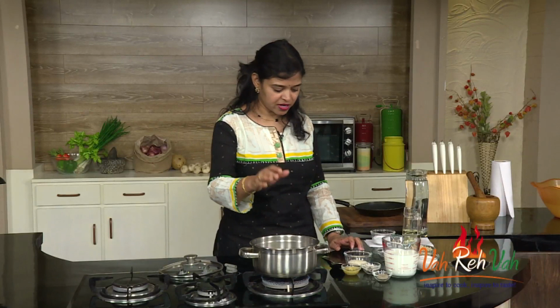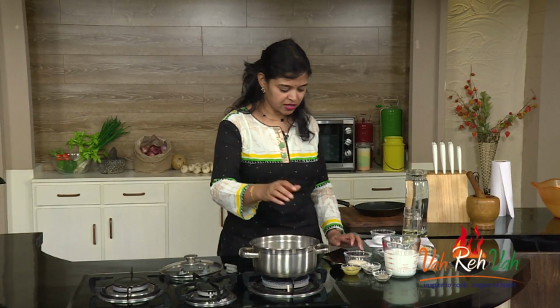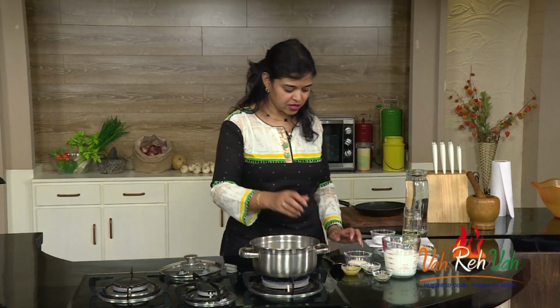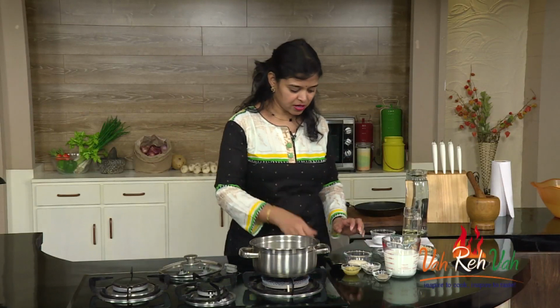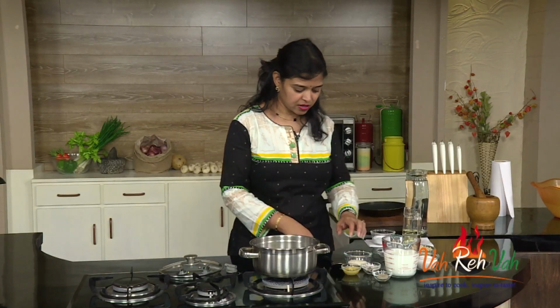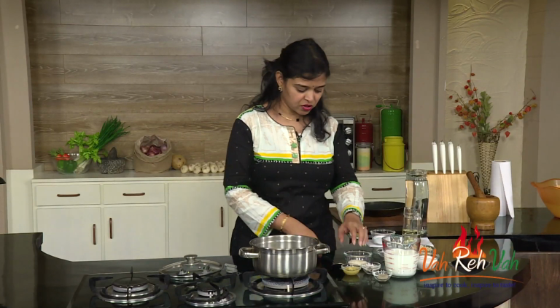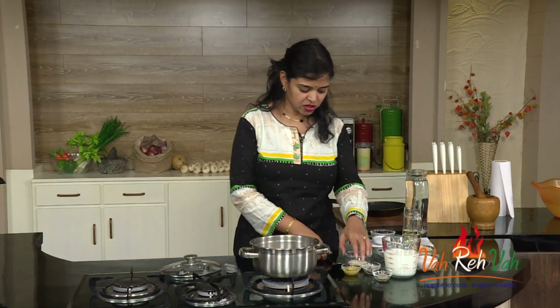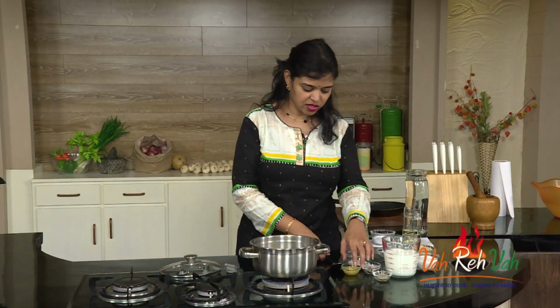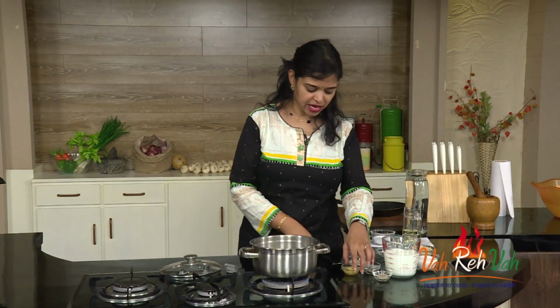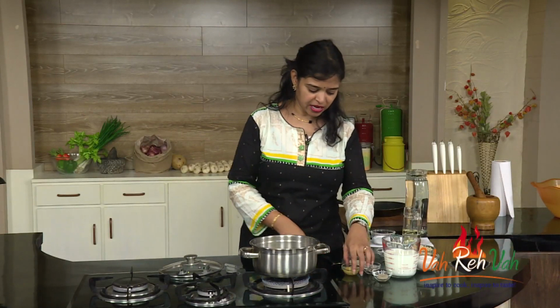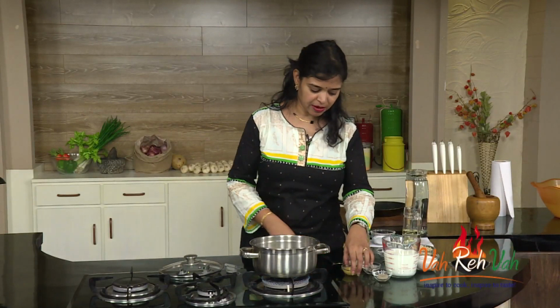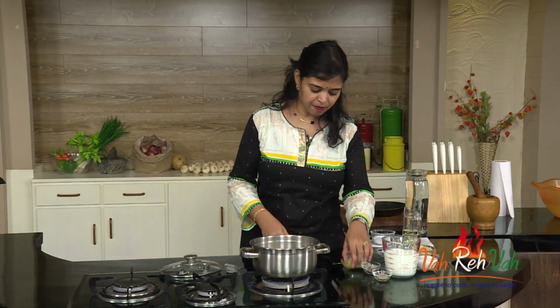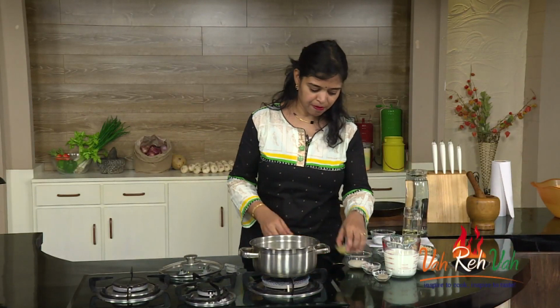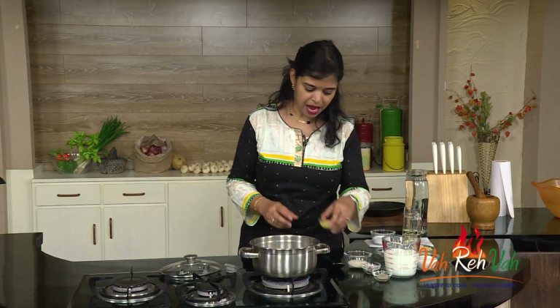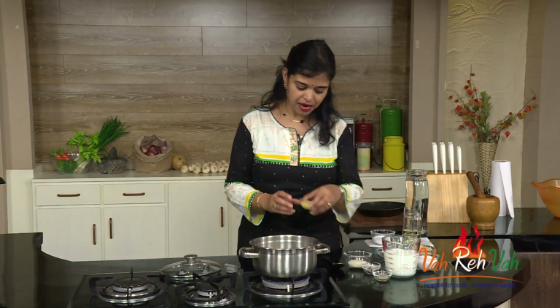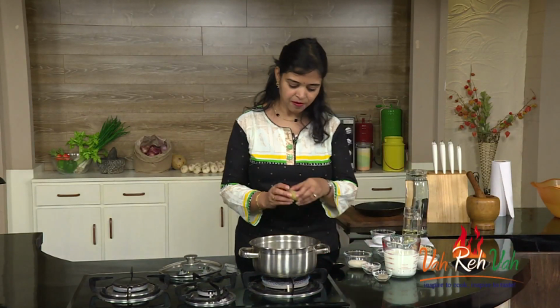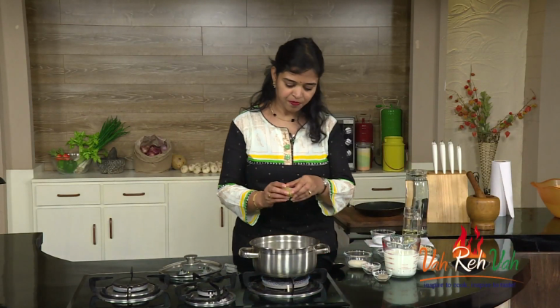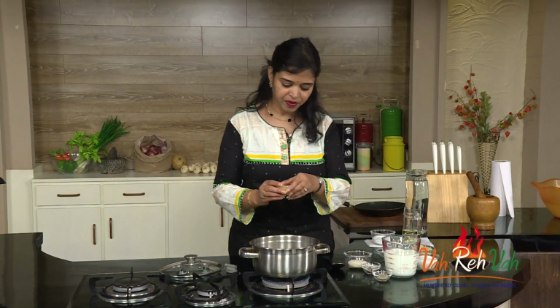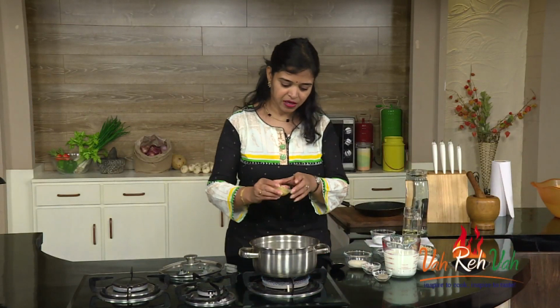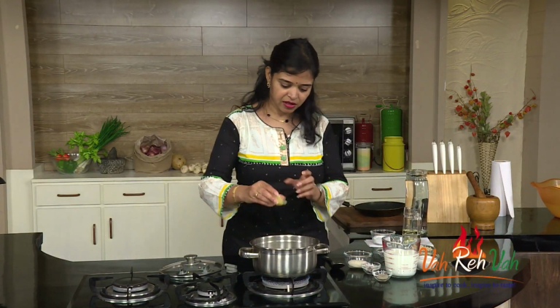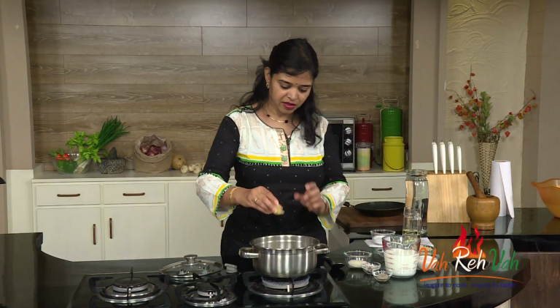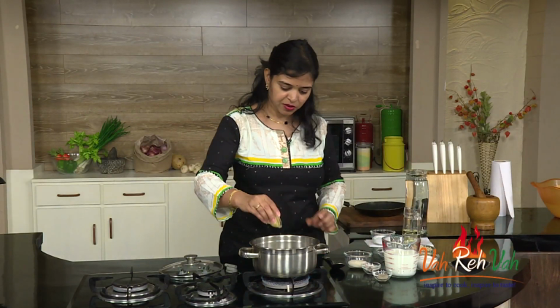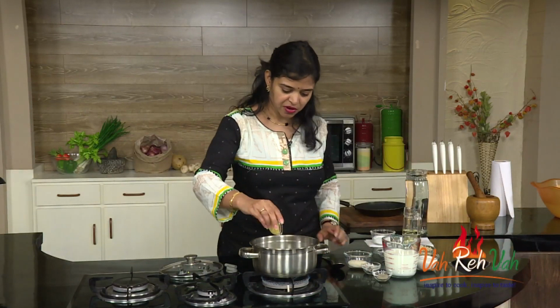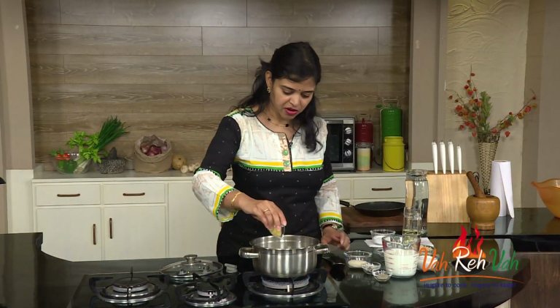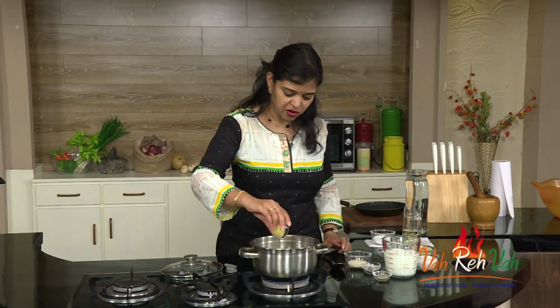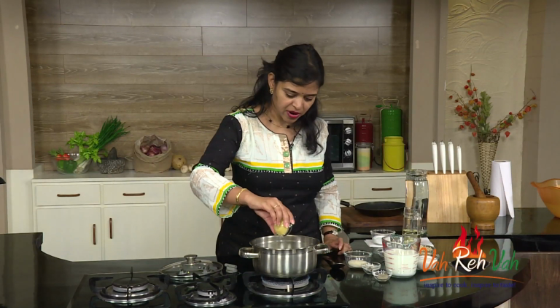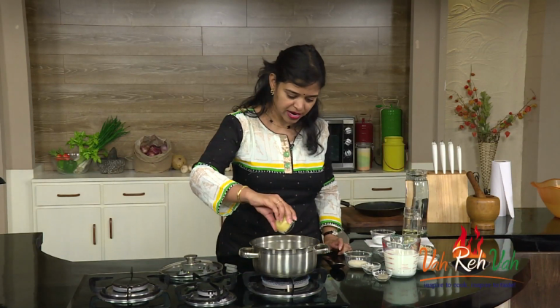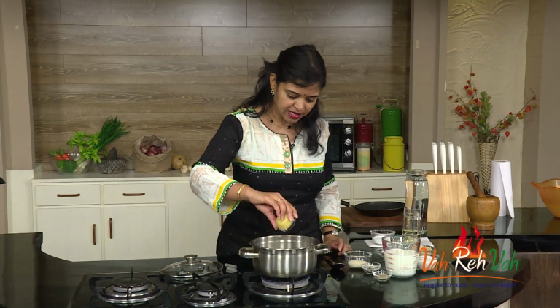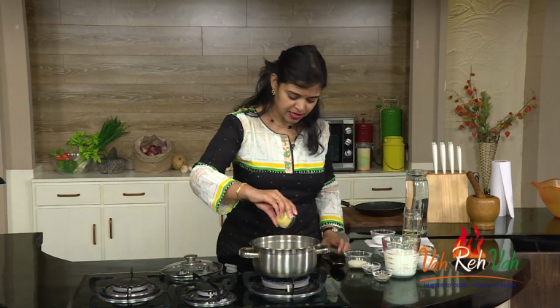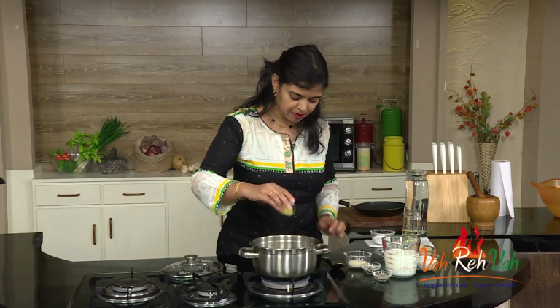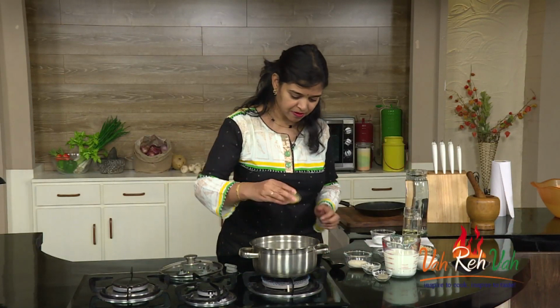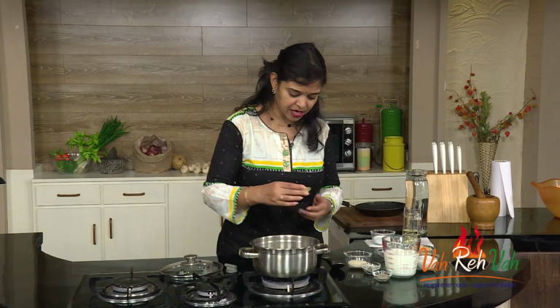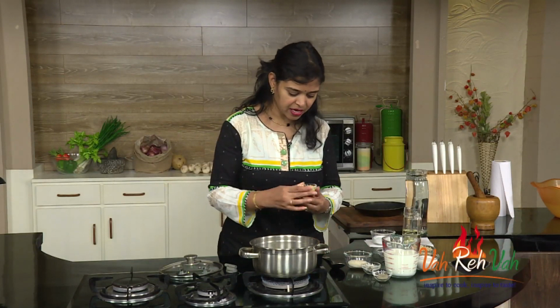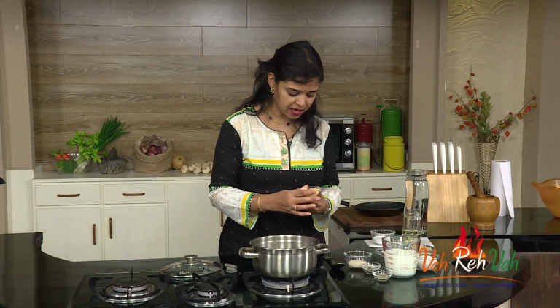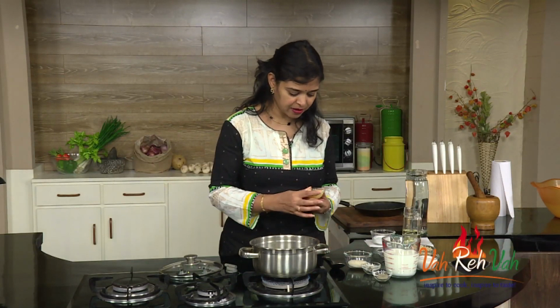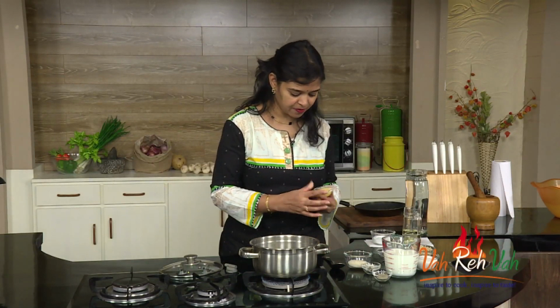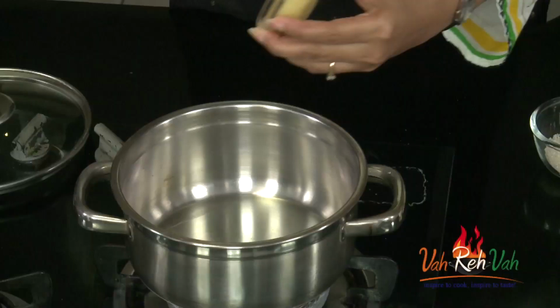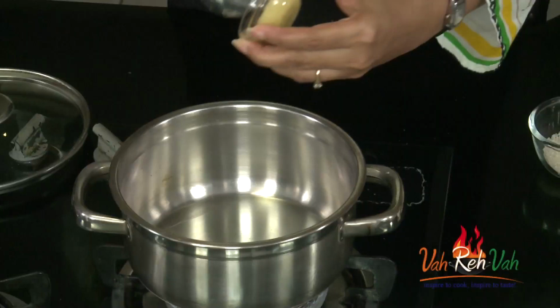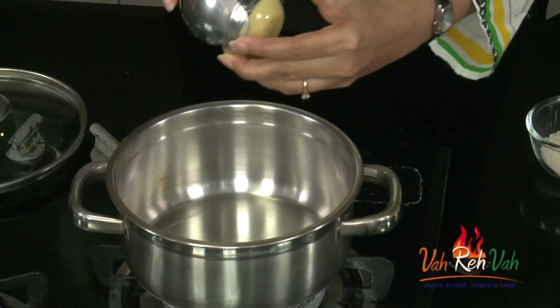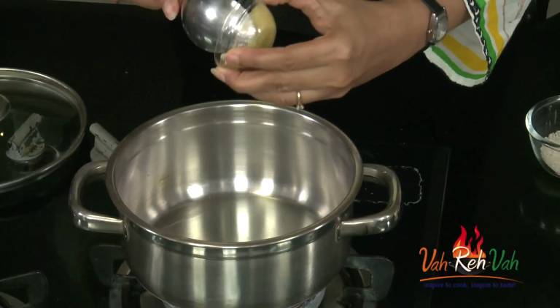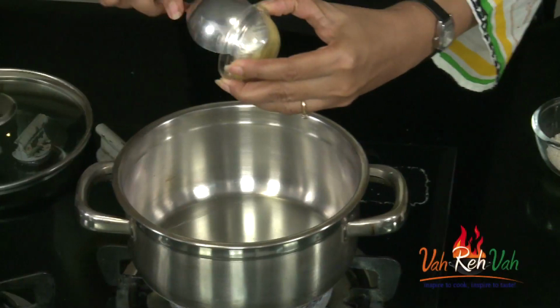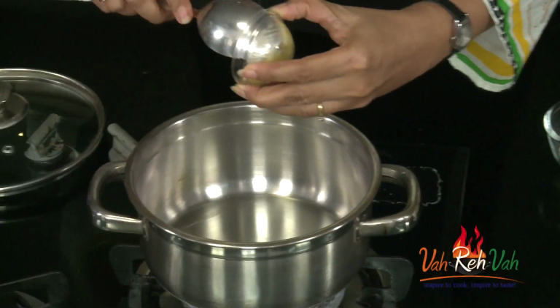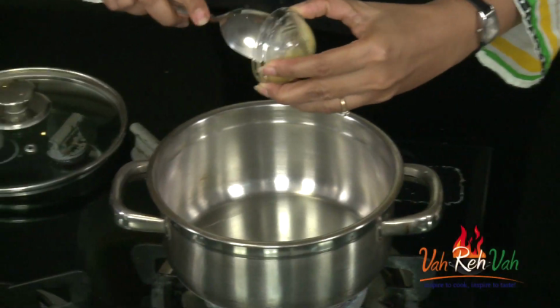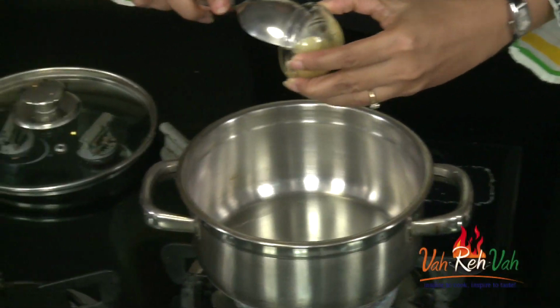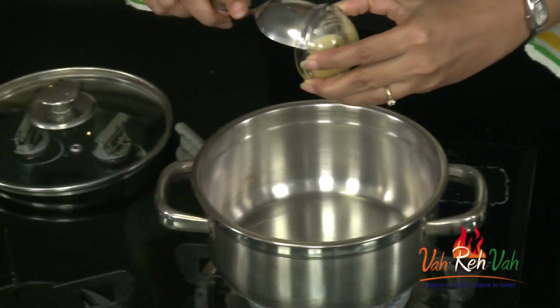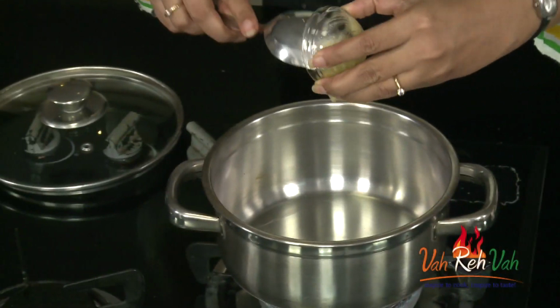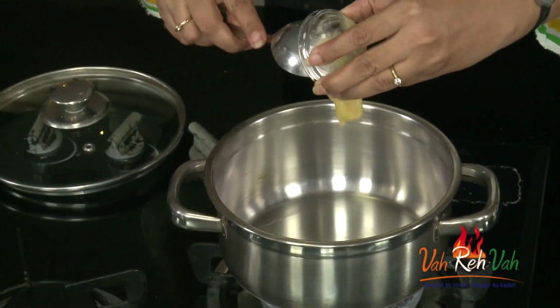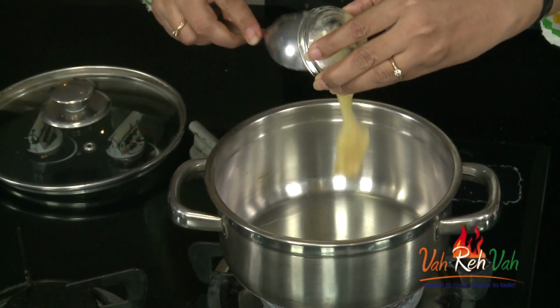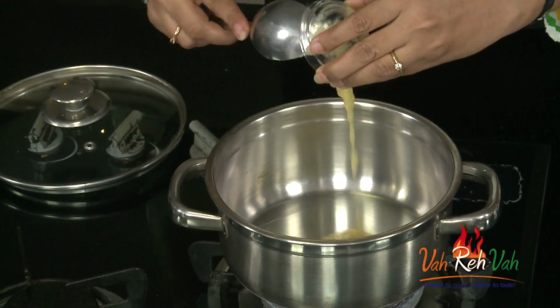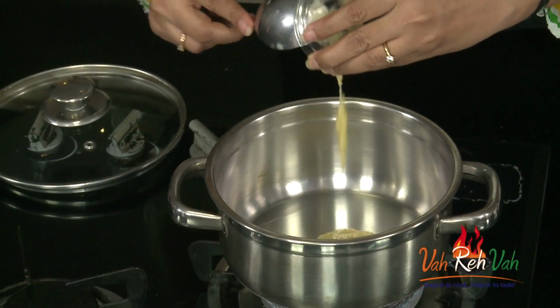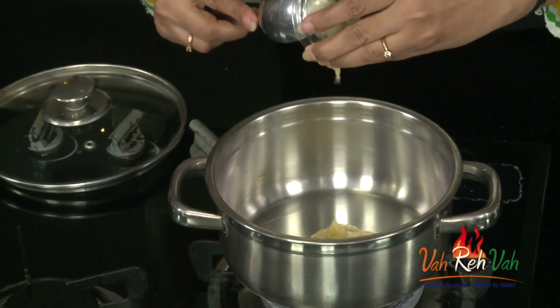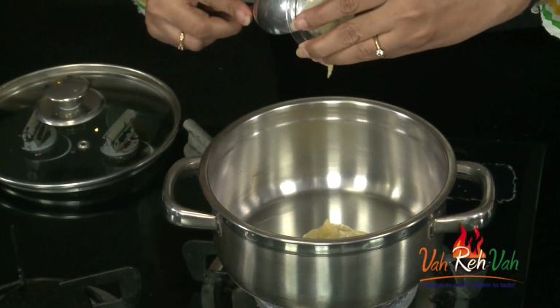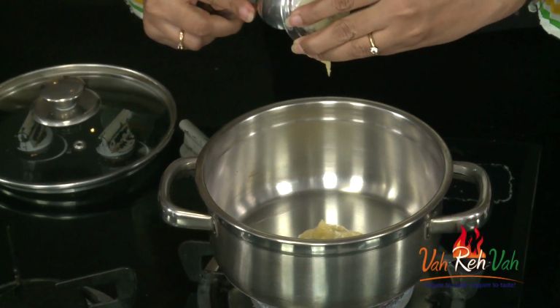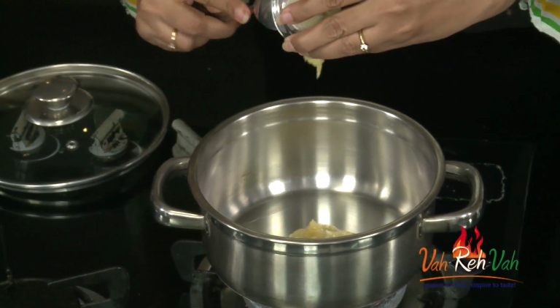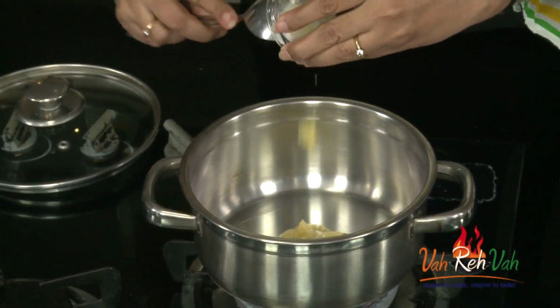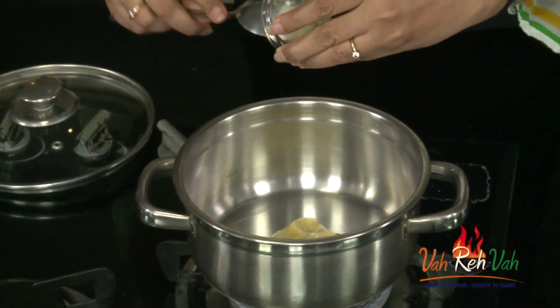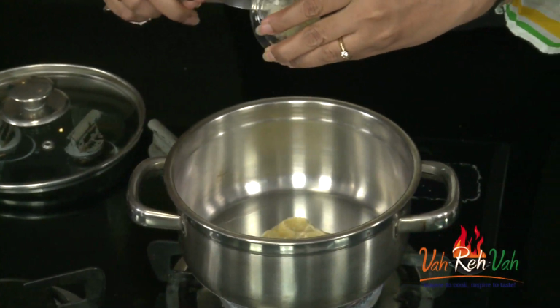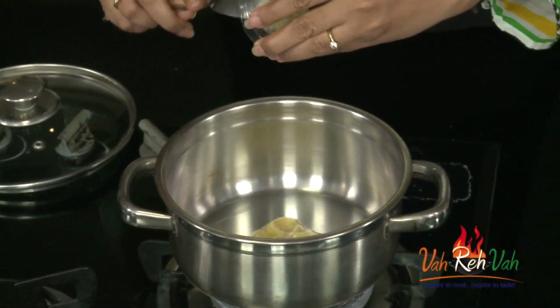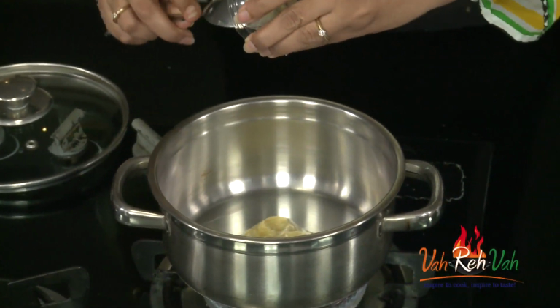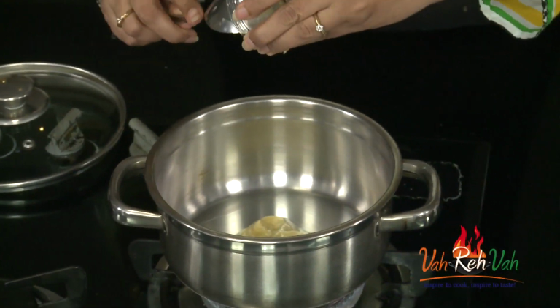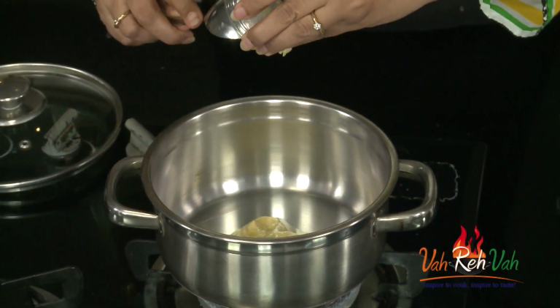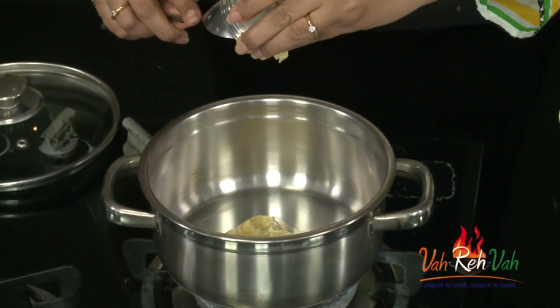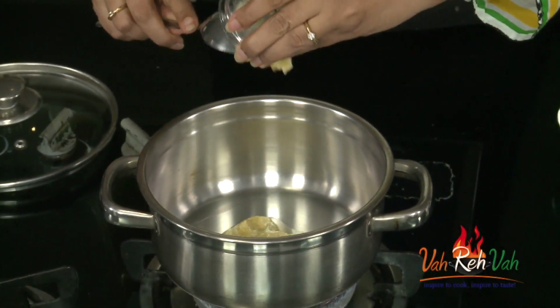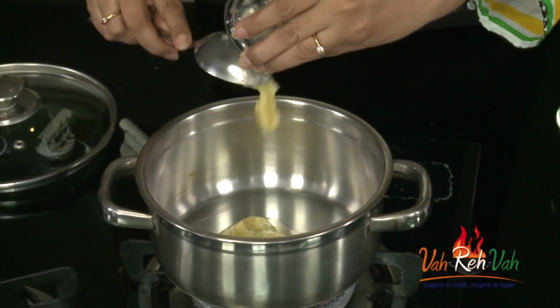First, just take a pan. In this we are going to add some ghee. You know, we are making a sweet, so add a good amount of ghee.